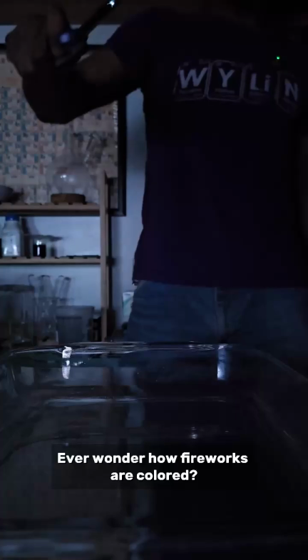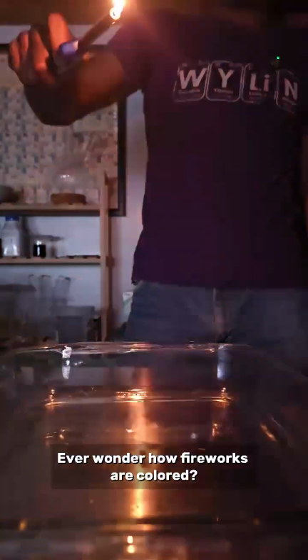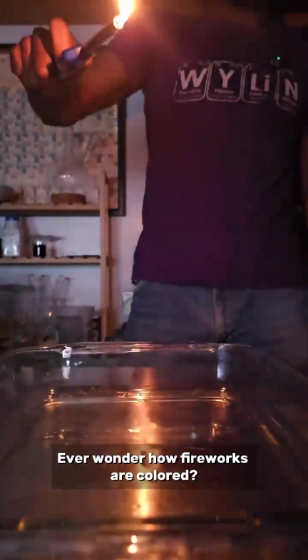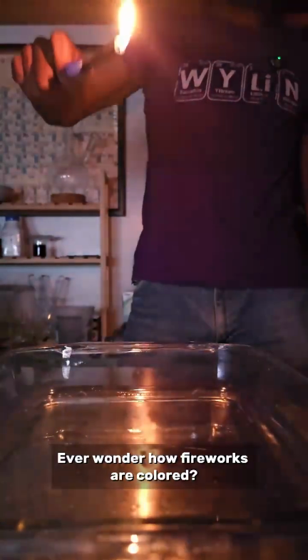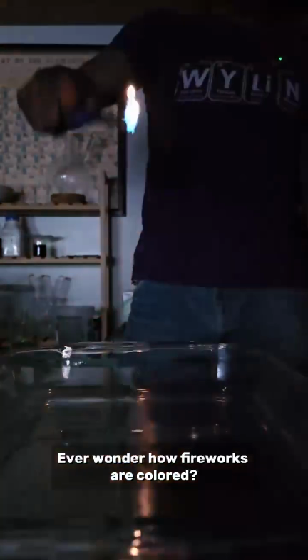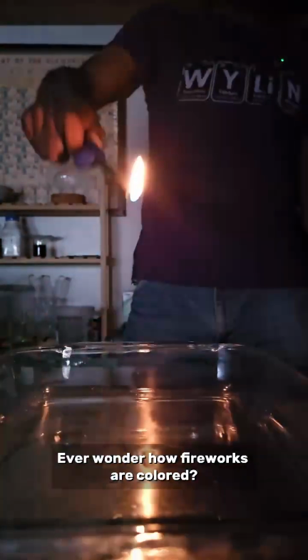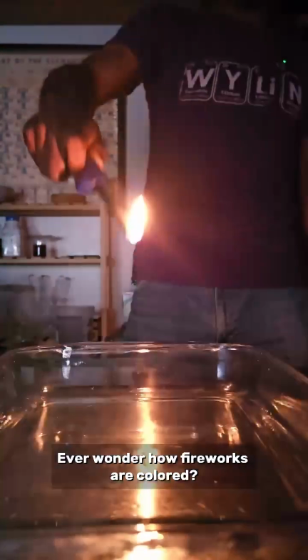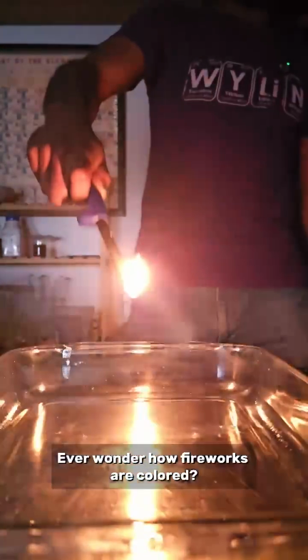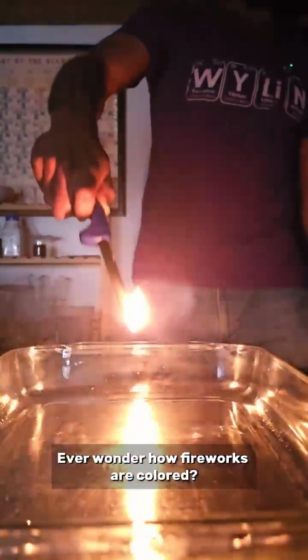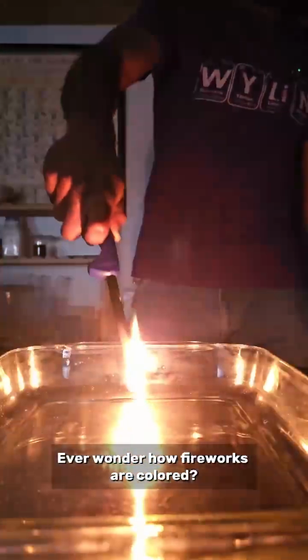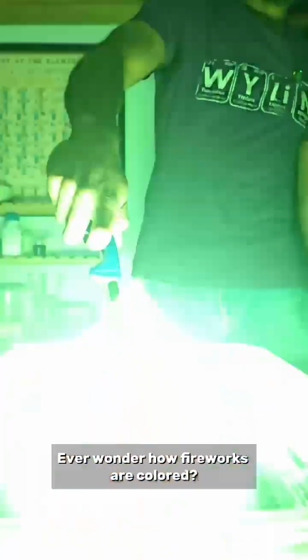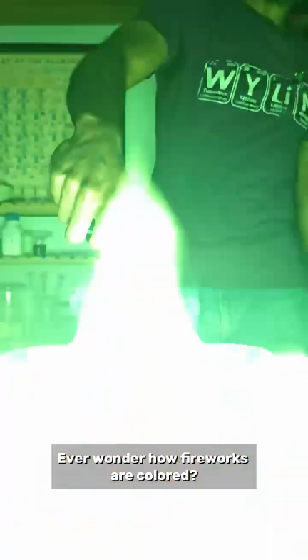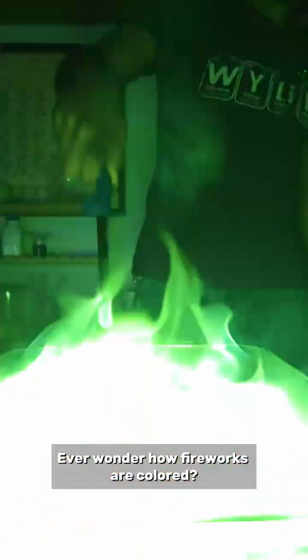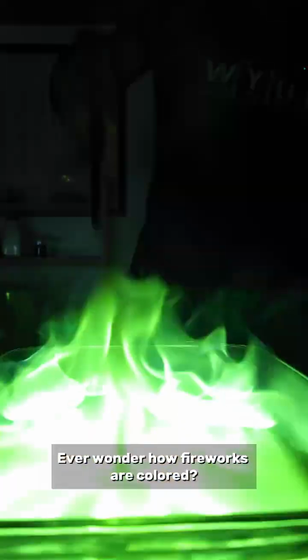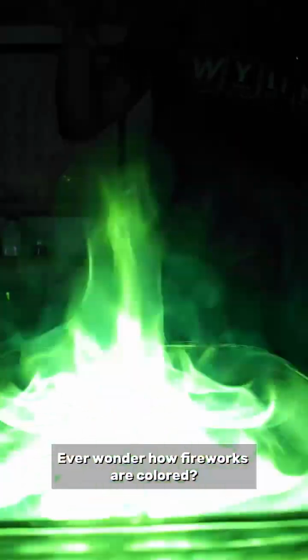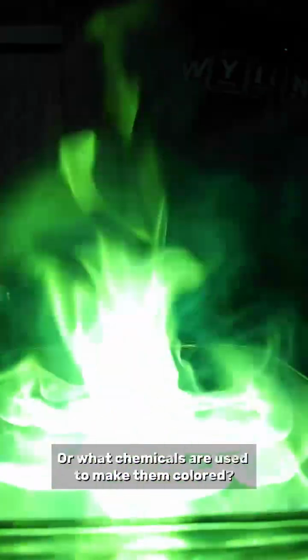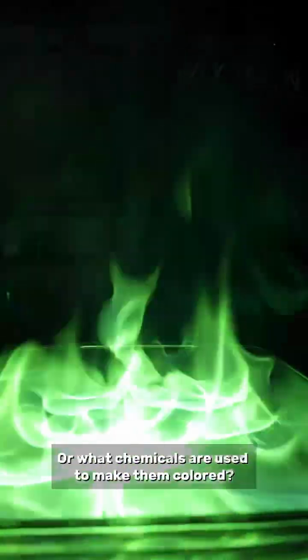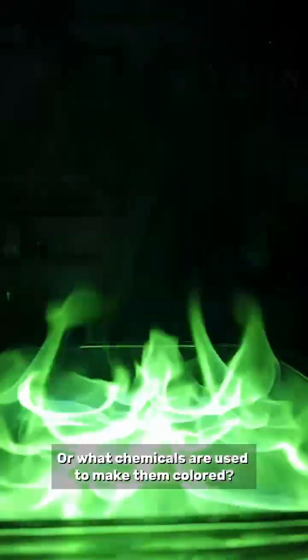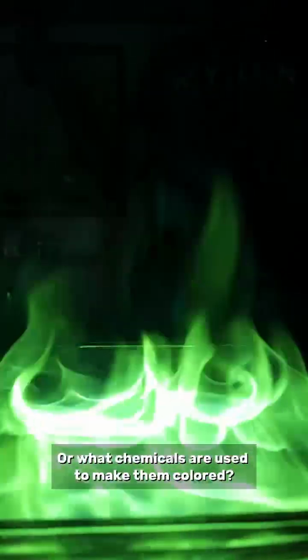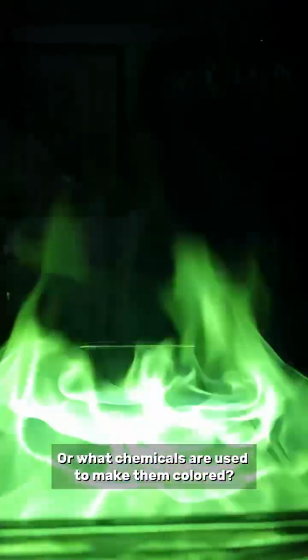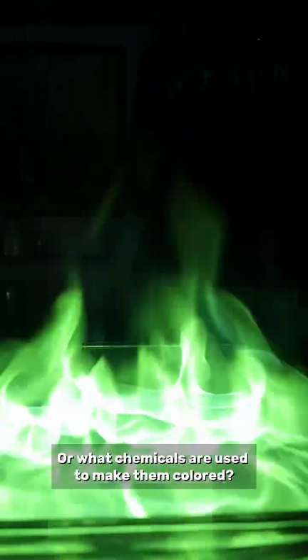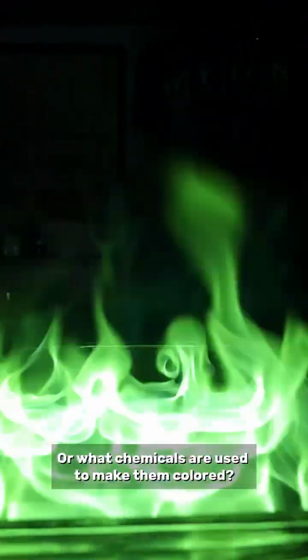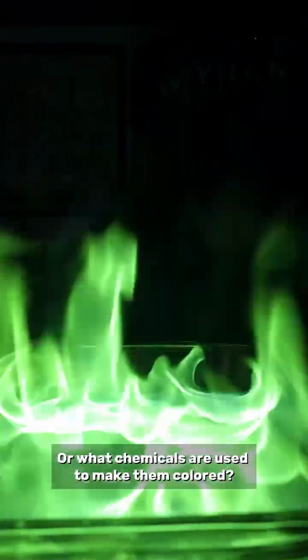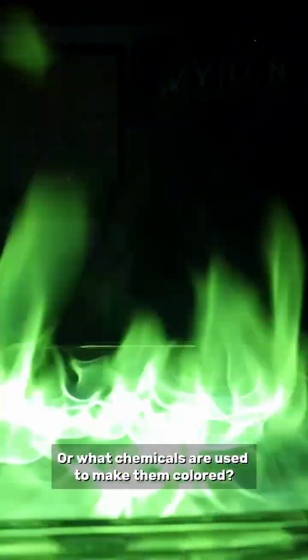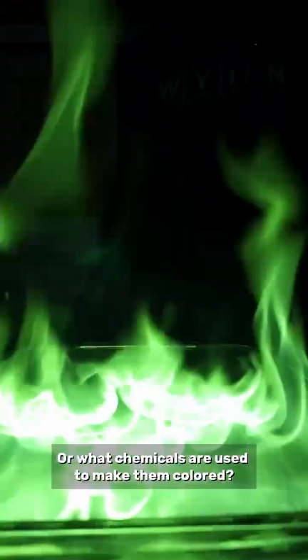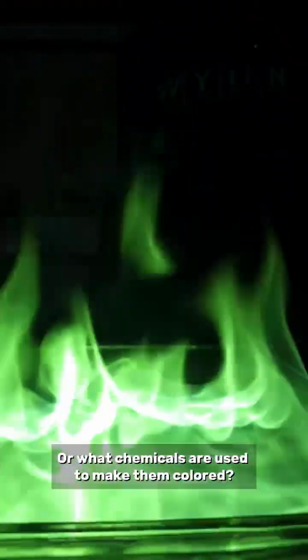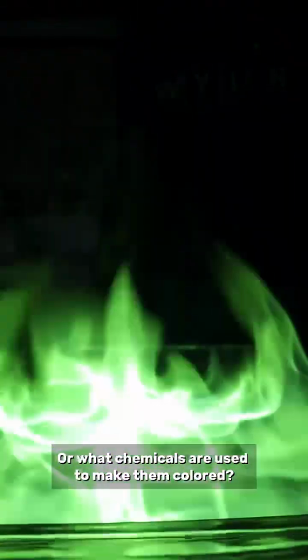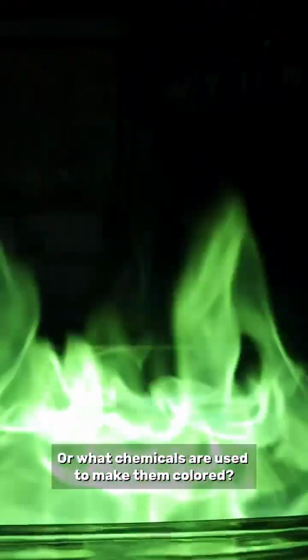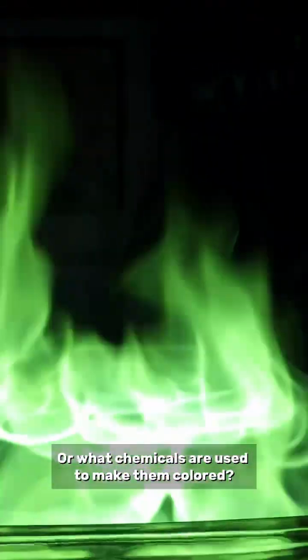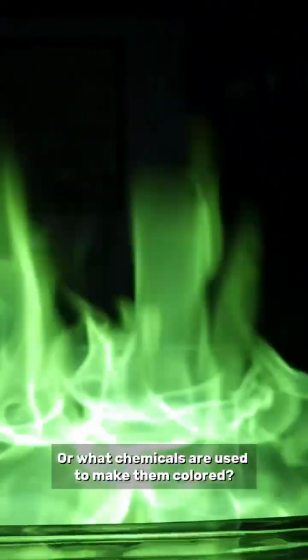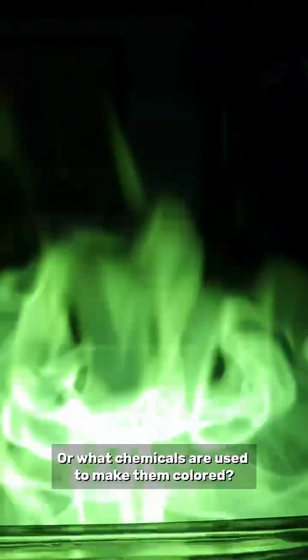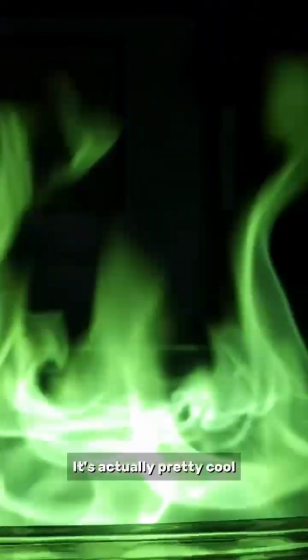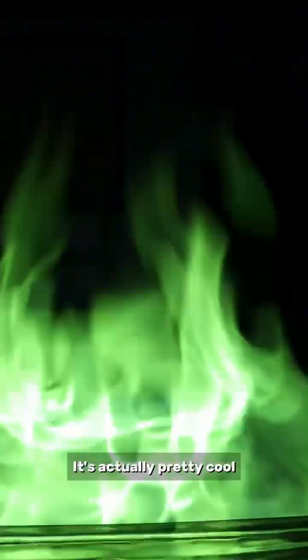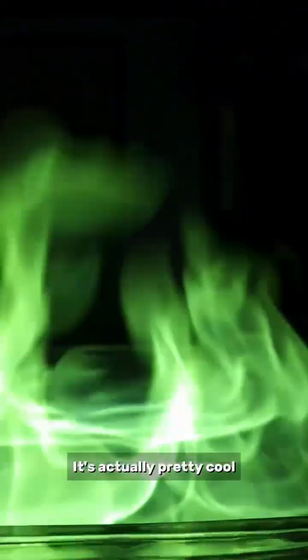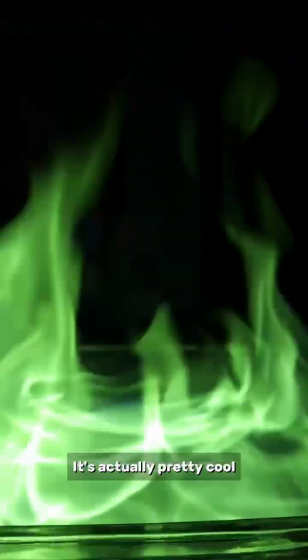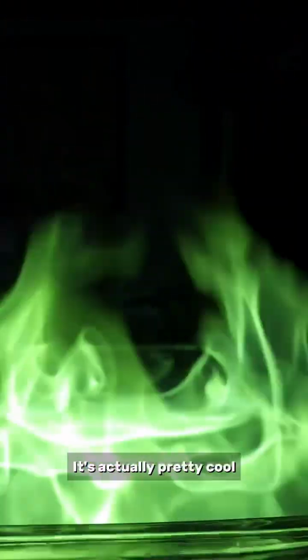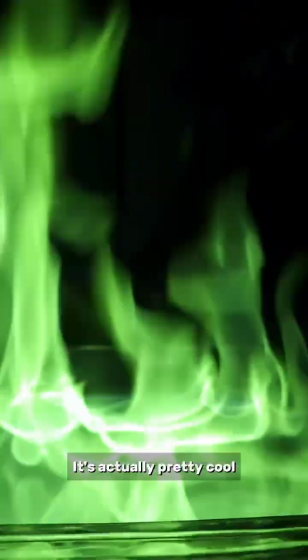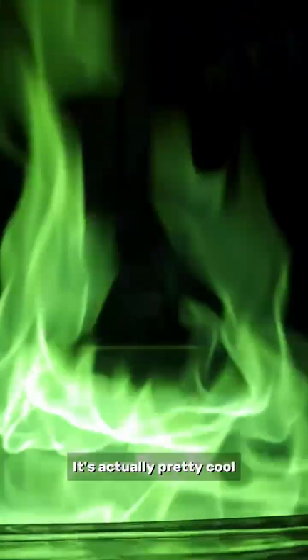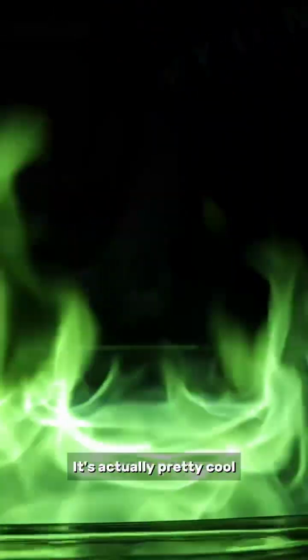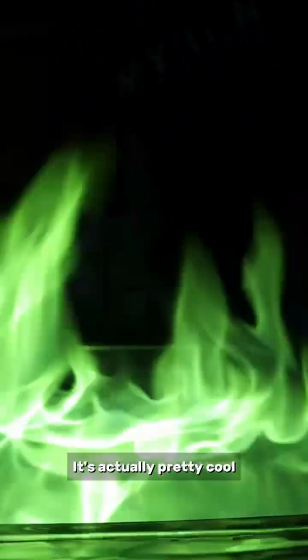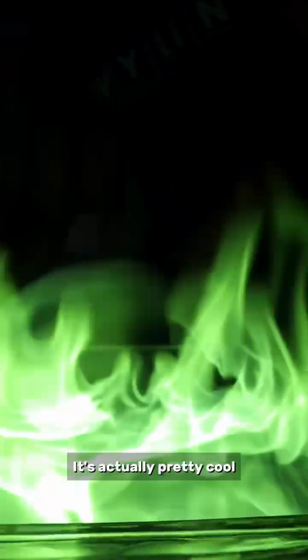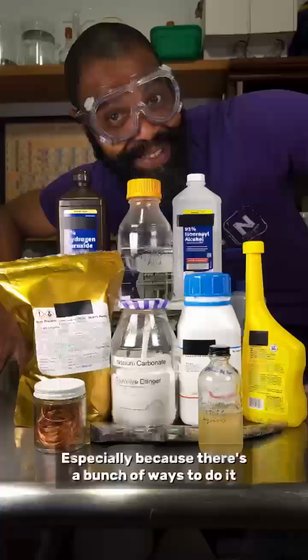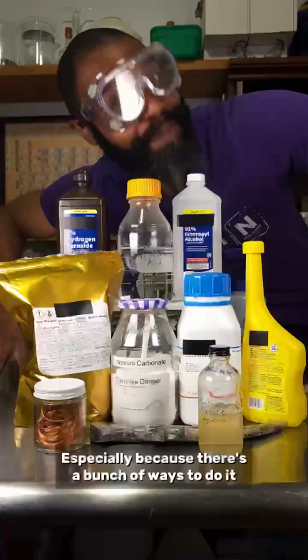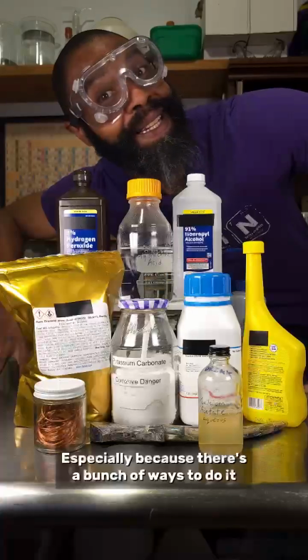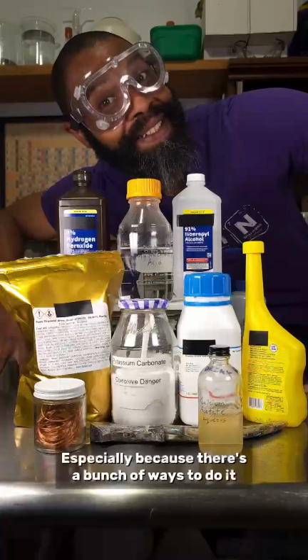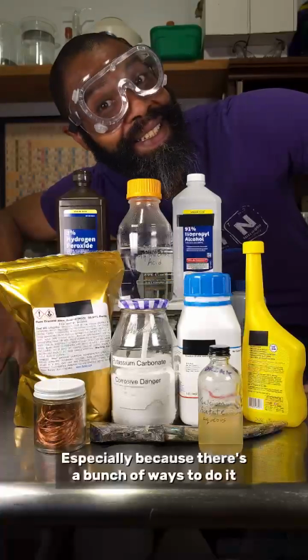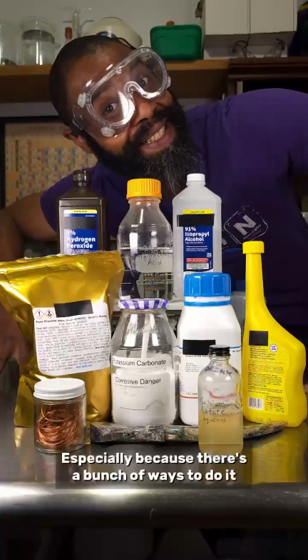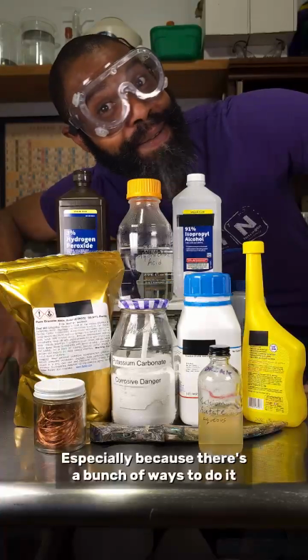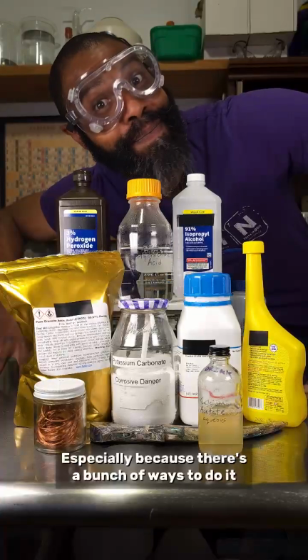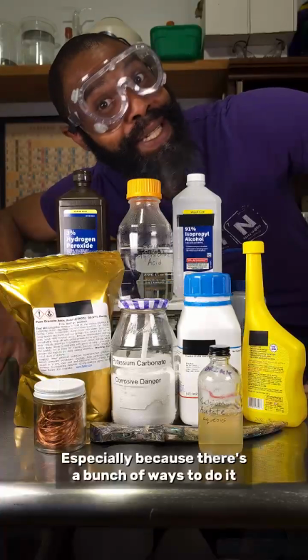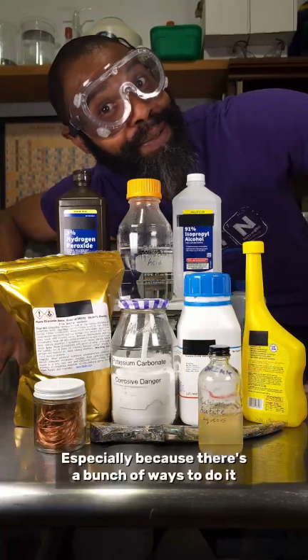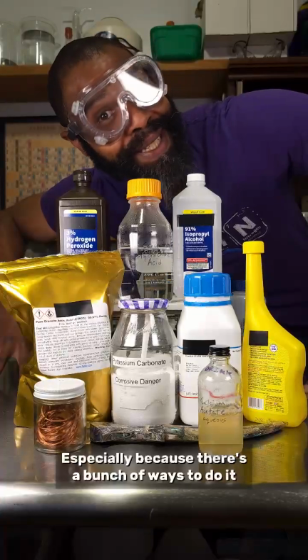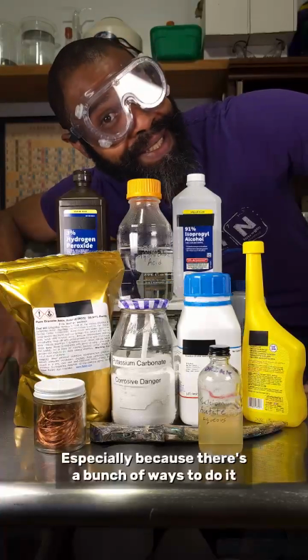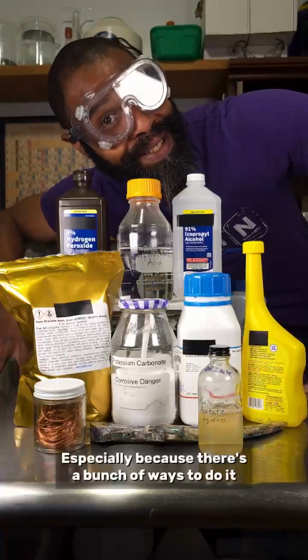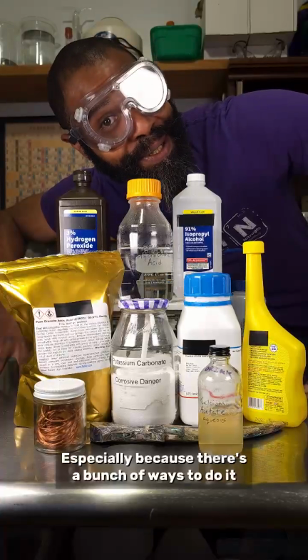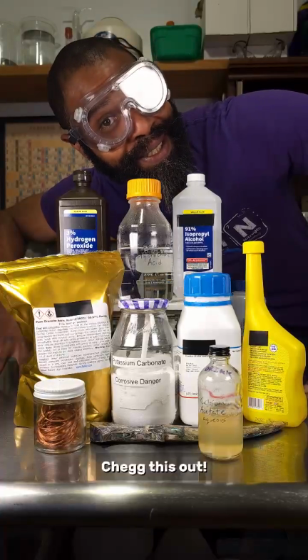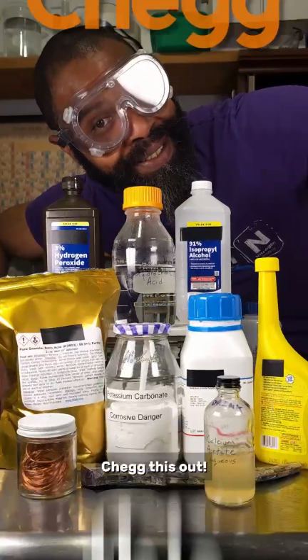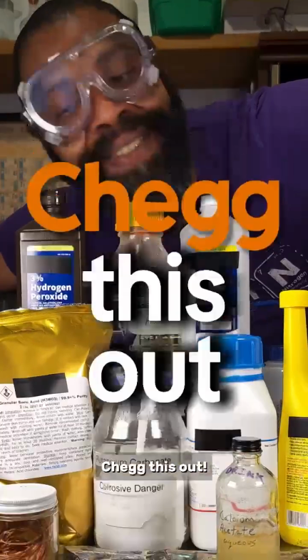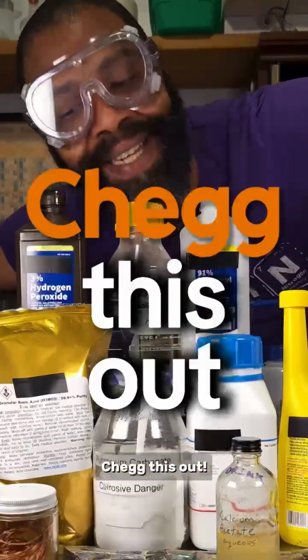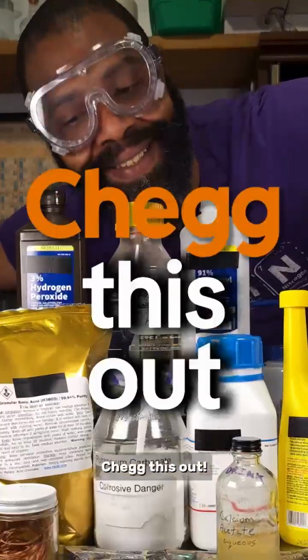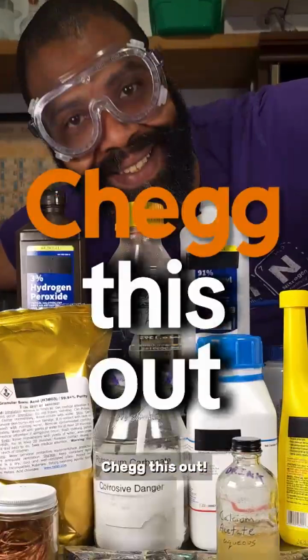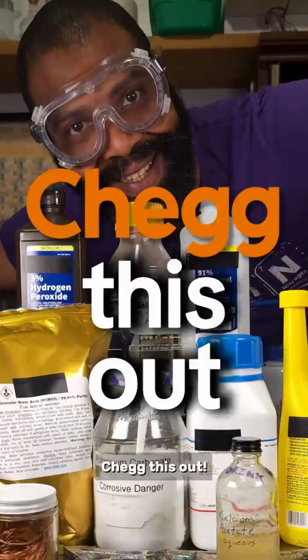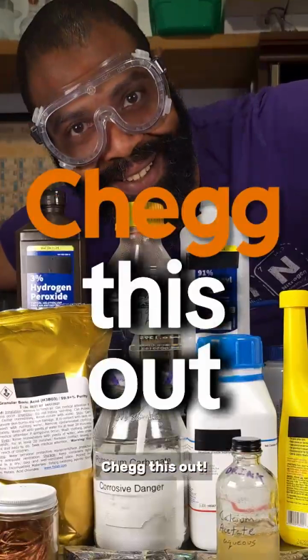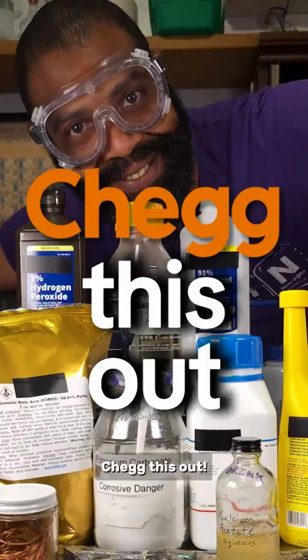Ever wonder how fireworks are colored, or what chemicals are used to make them colored? It's actually pretty cool, especially because there's a bunch of ways to do it. Check this out.